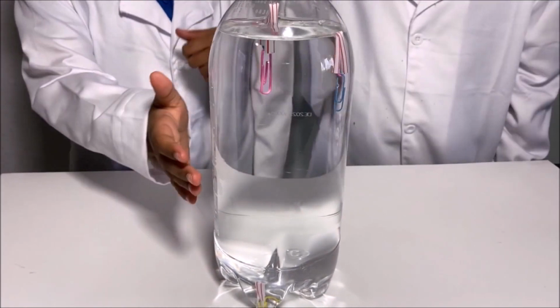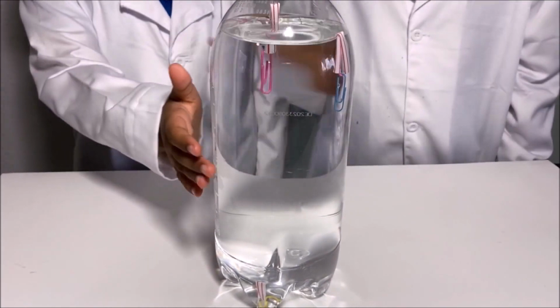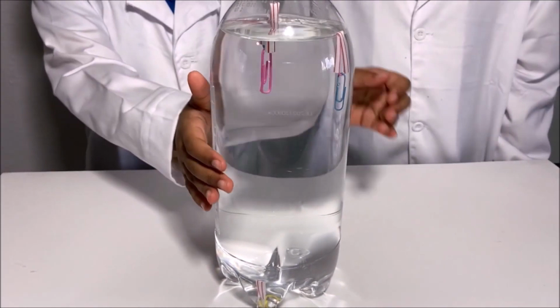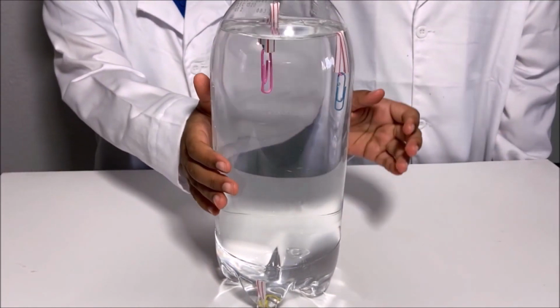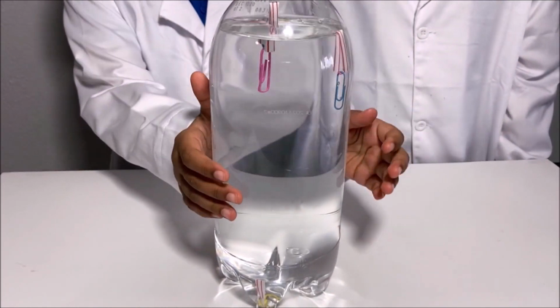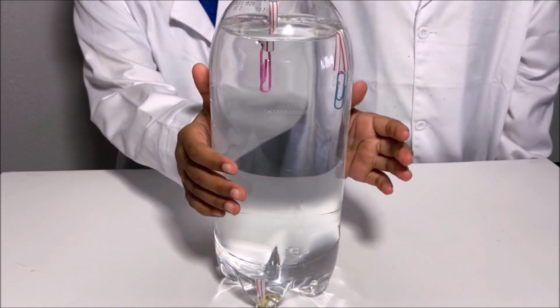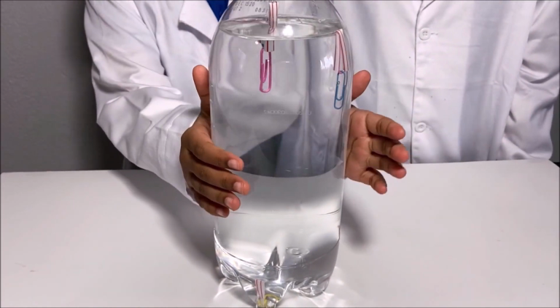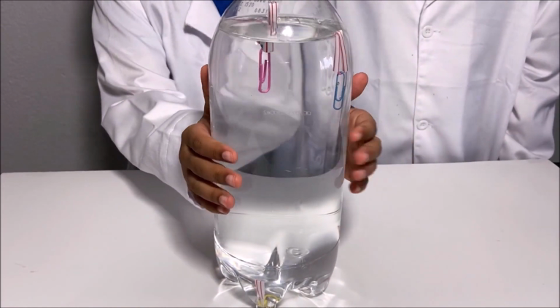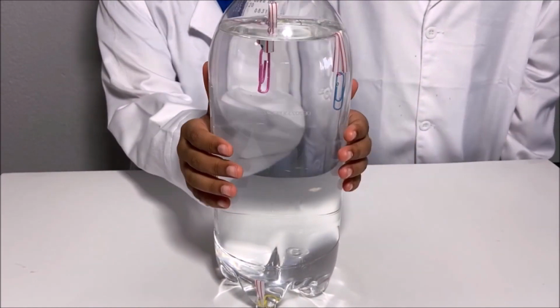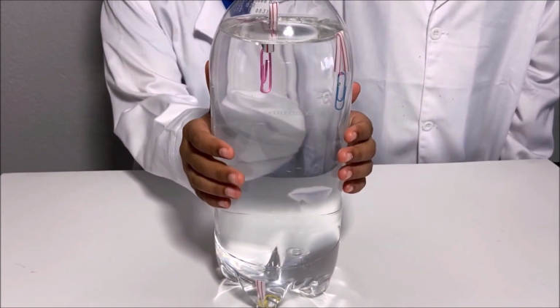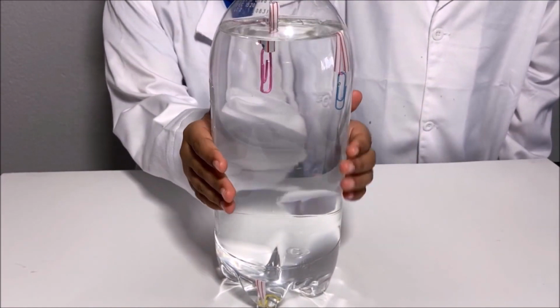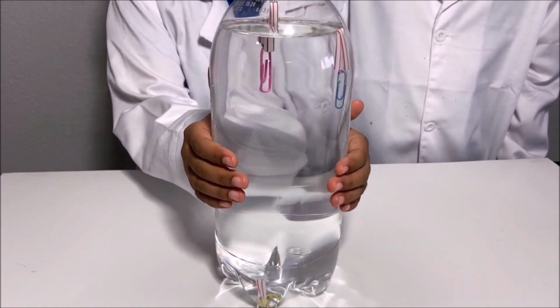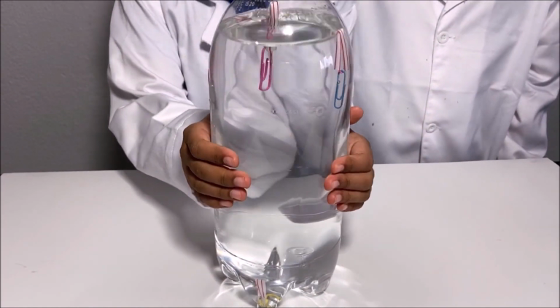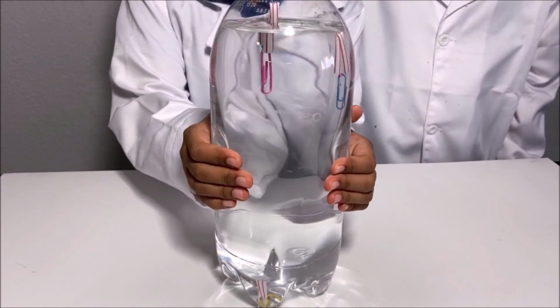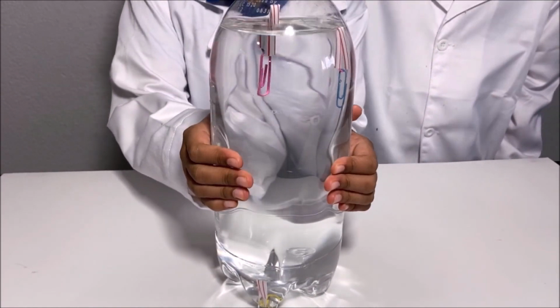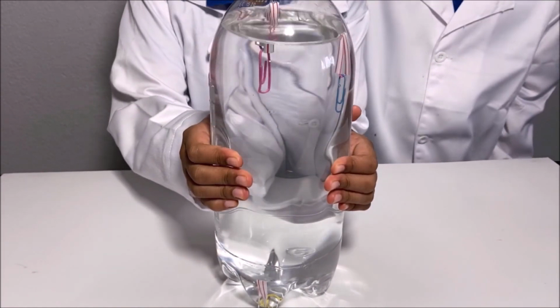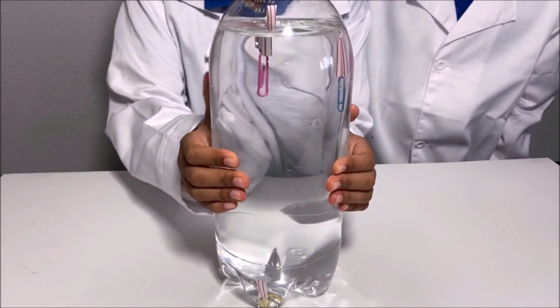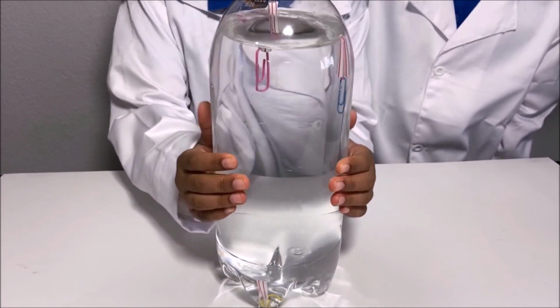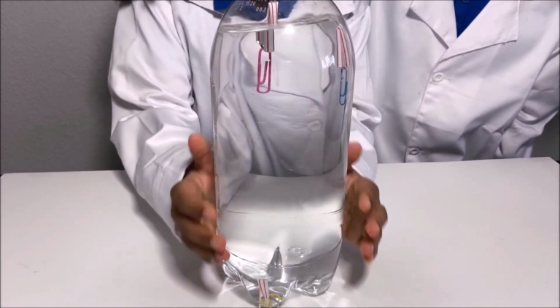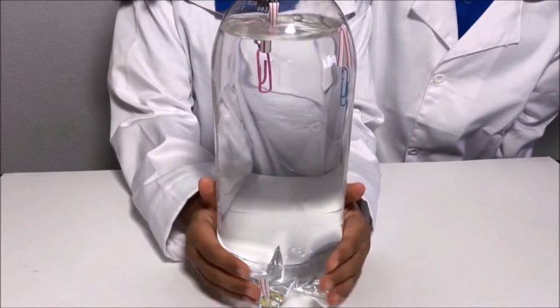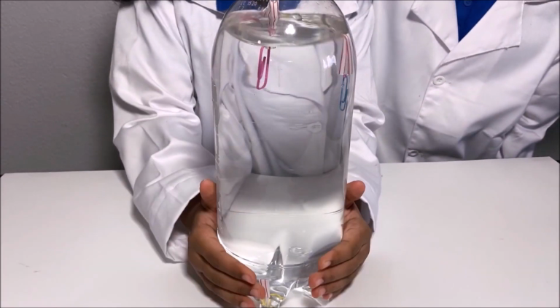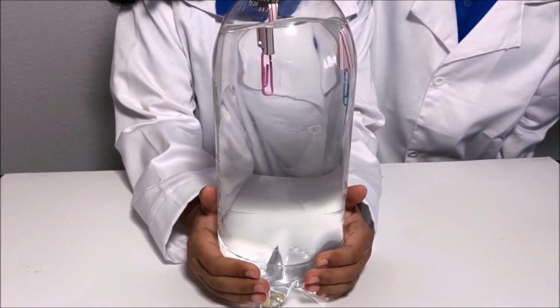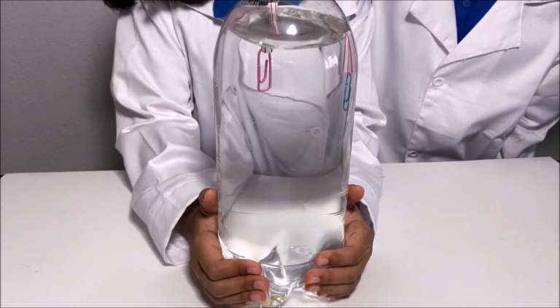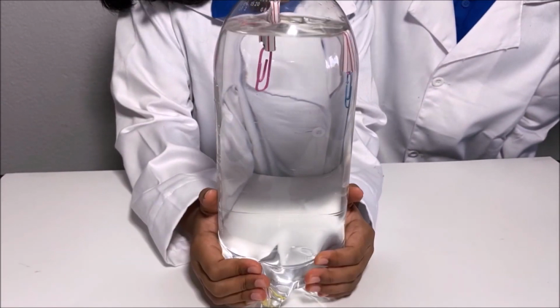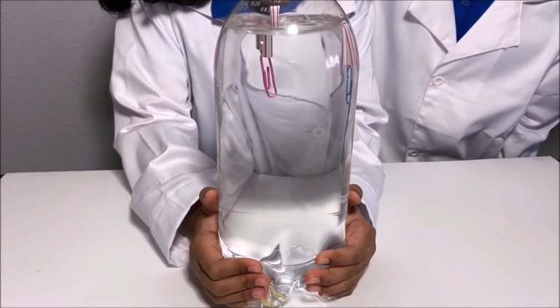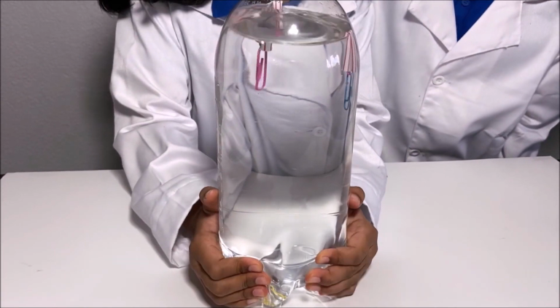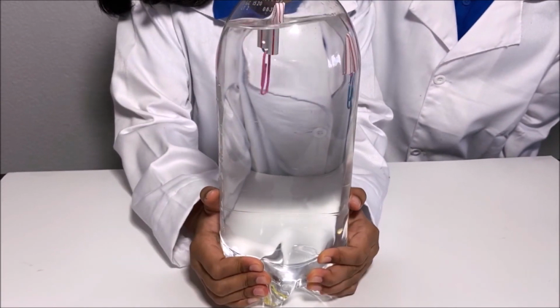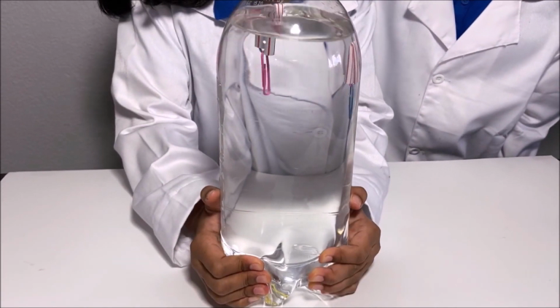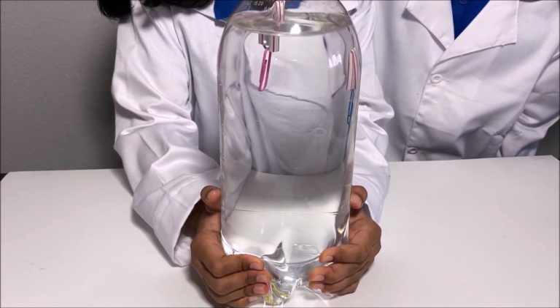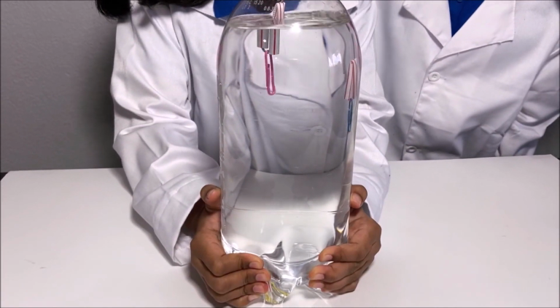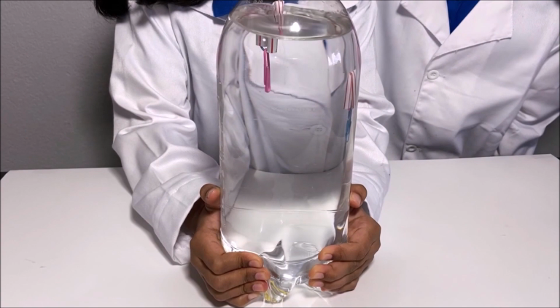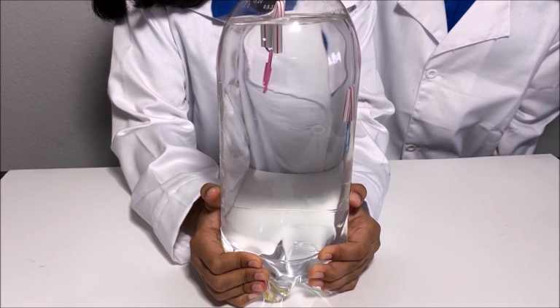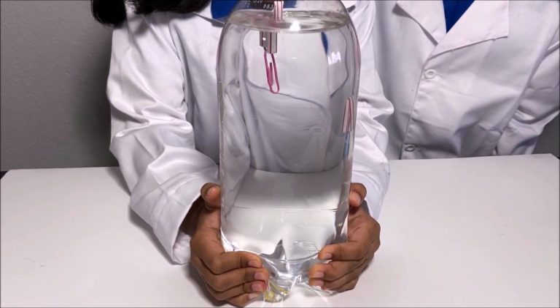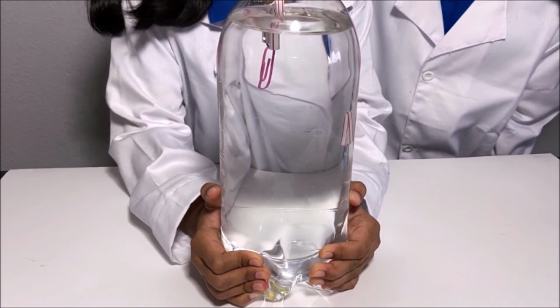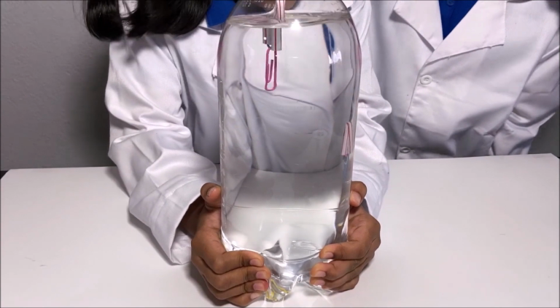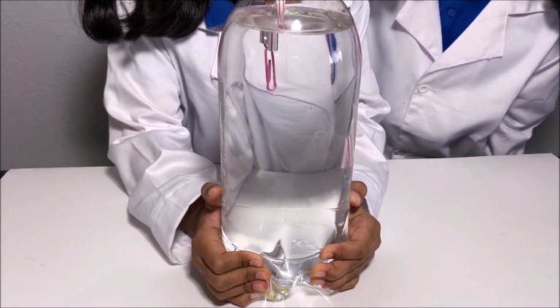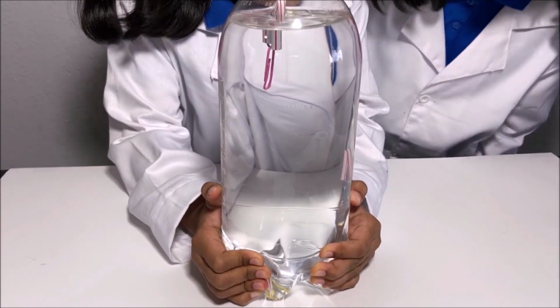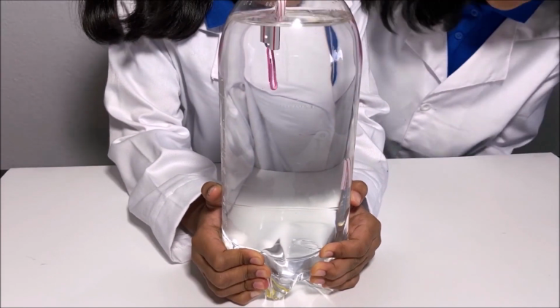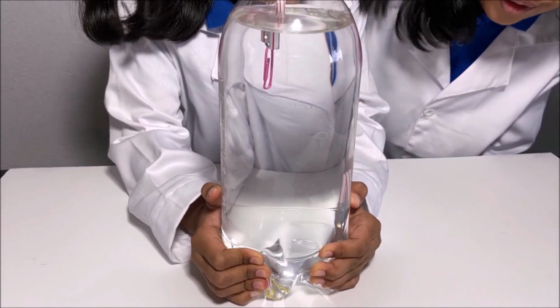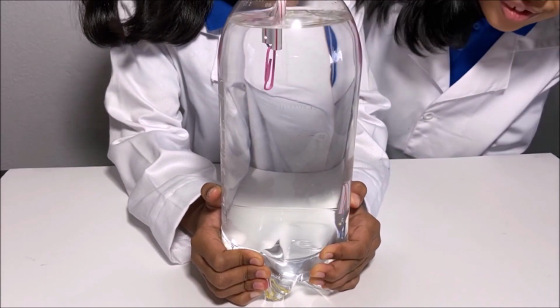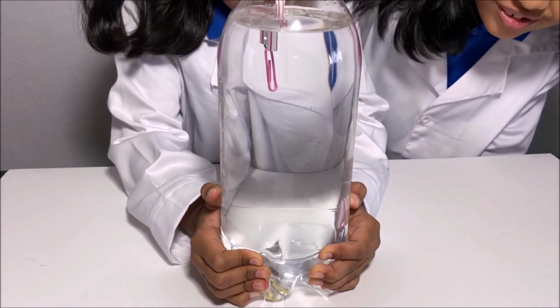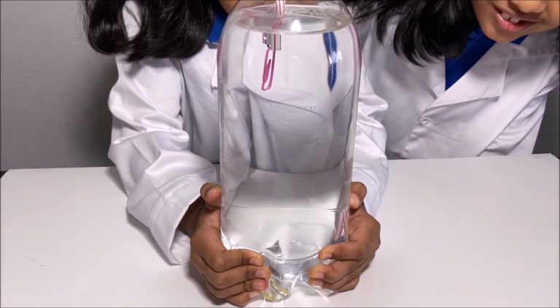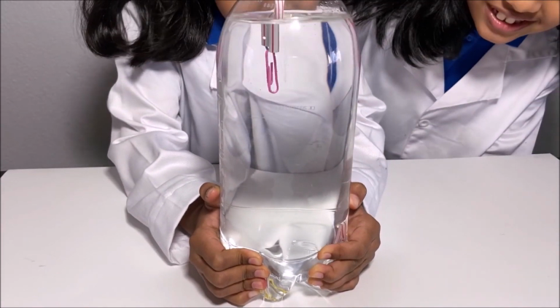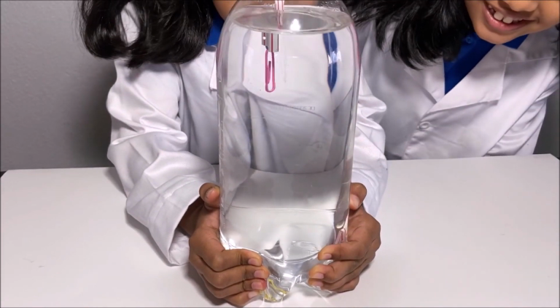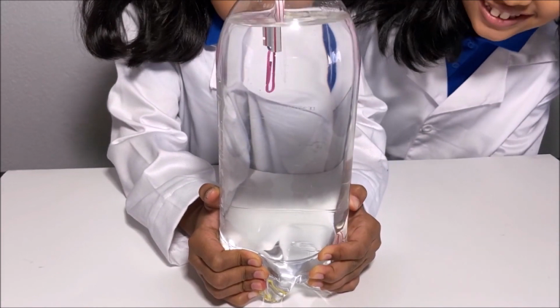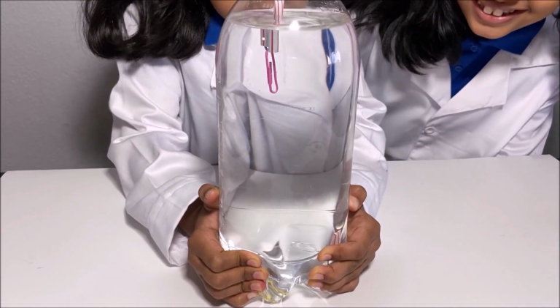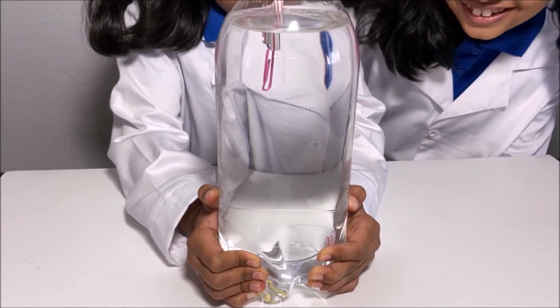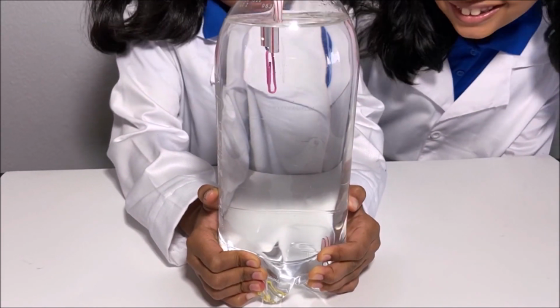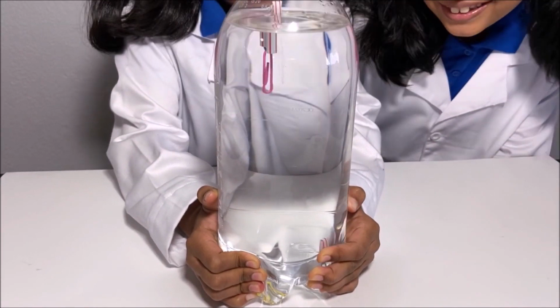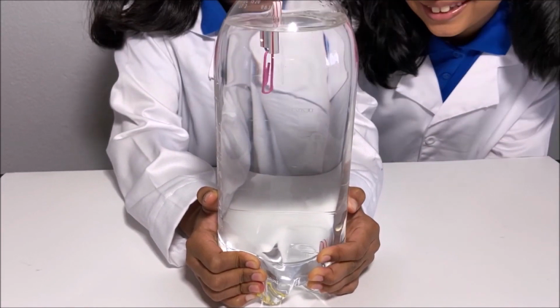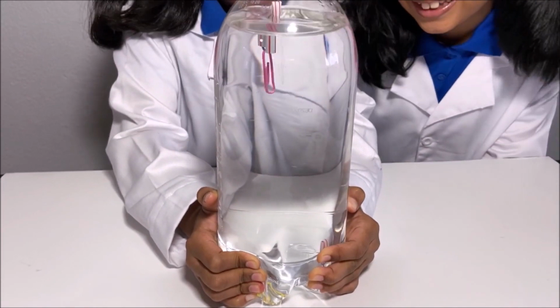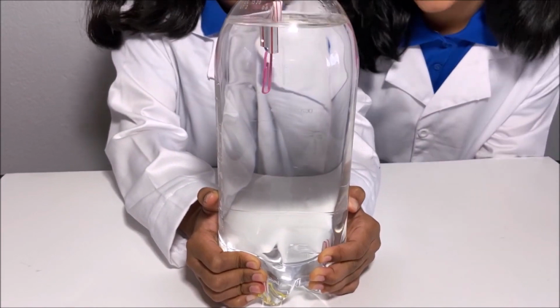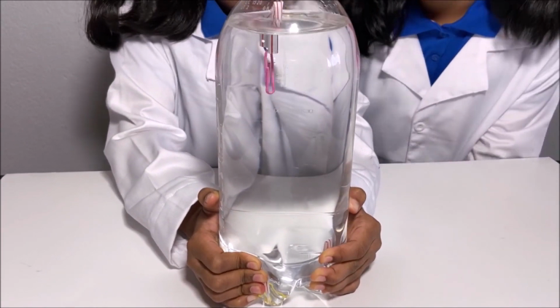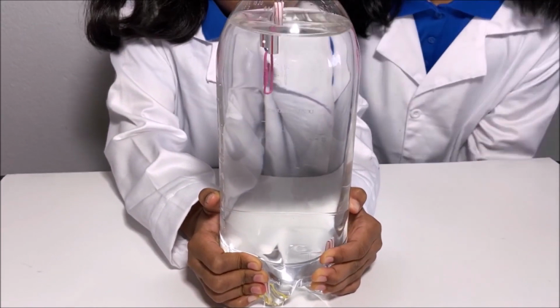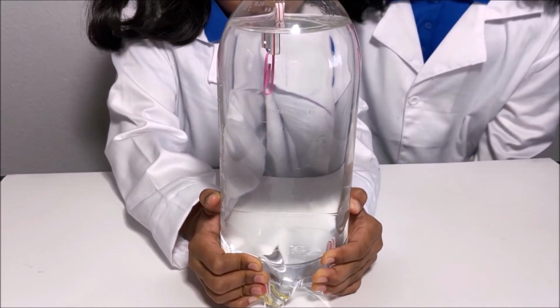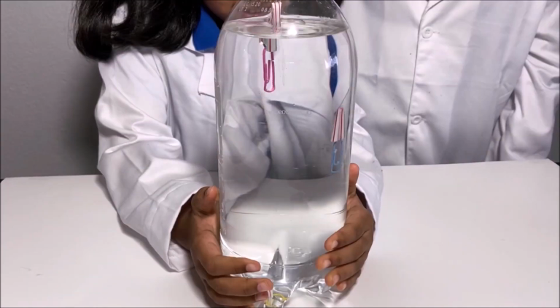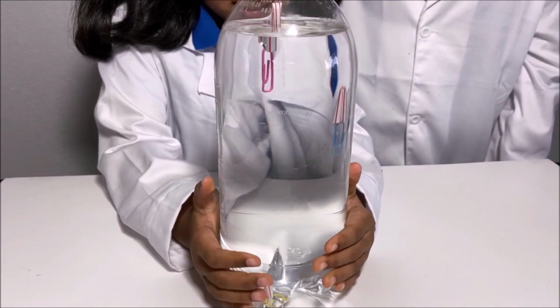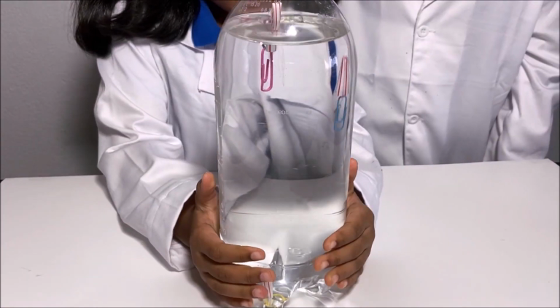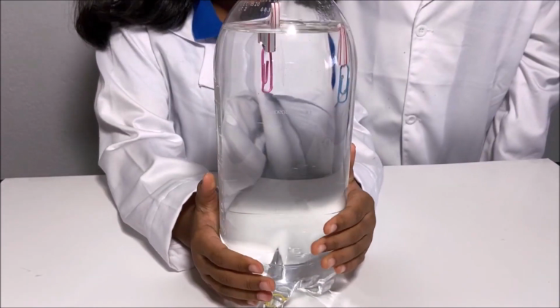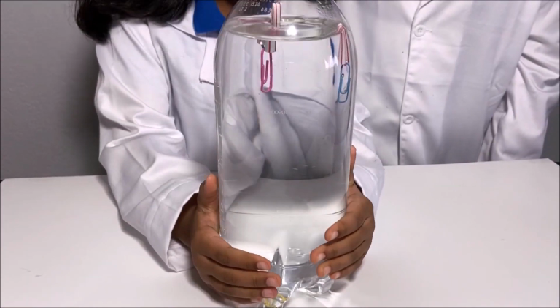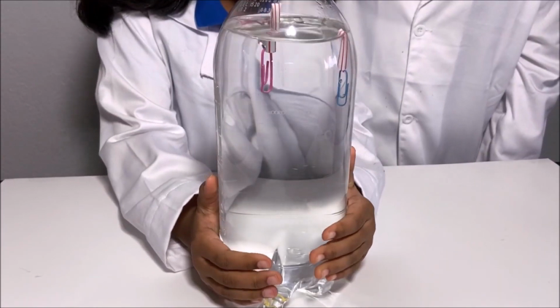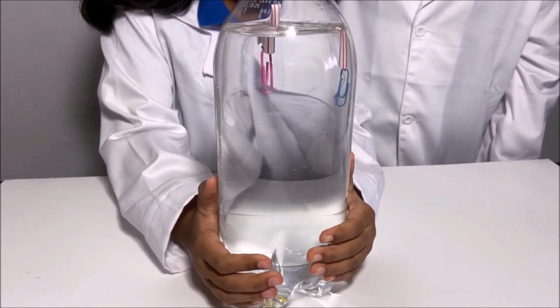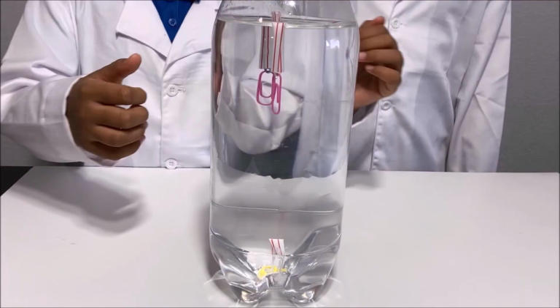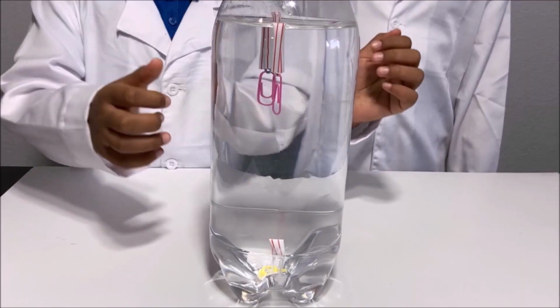Now I'm going to try squeezing the bottom. Wow! One of them is sinking! And it's coming up.